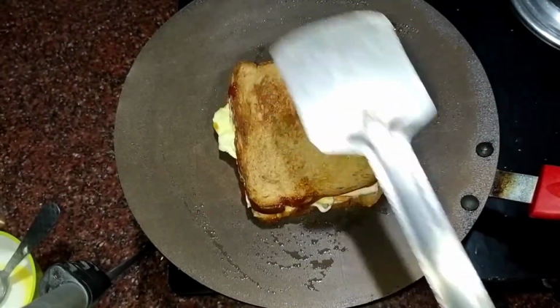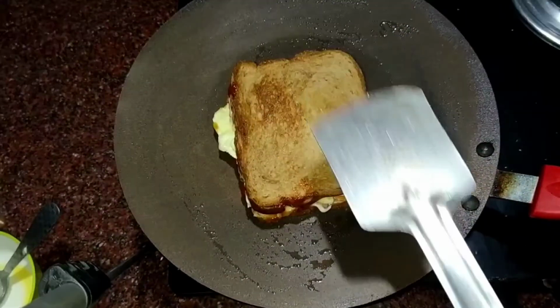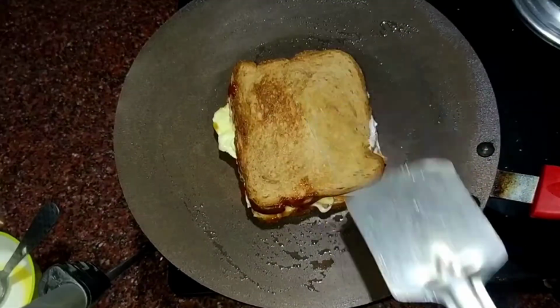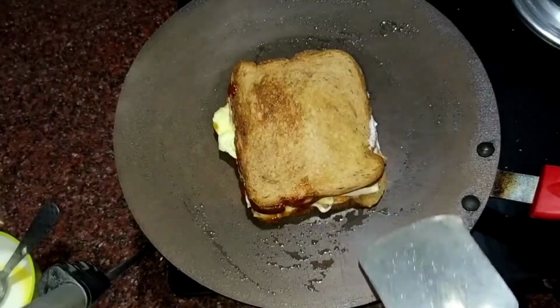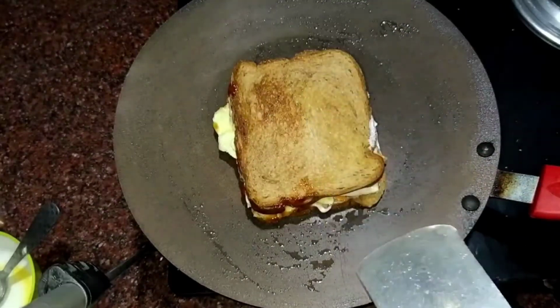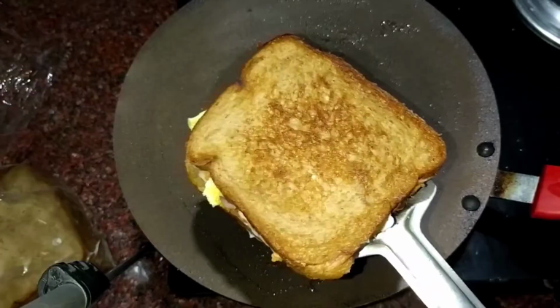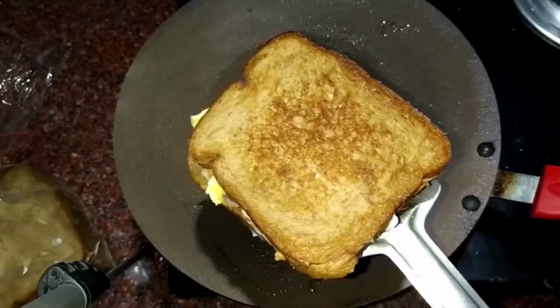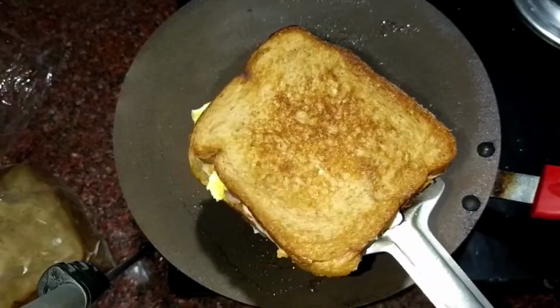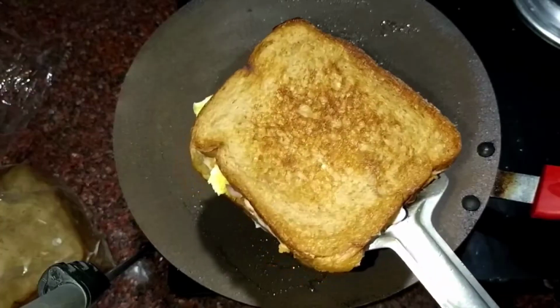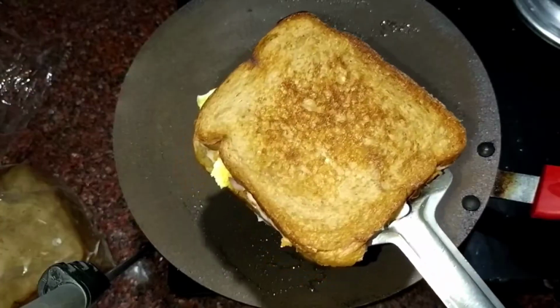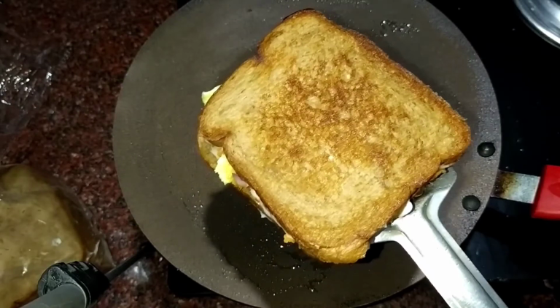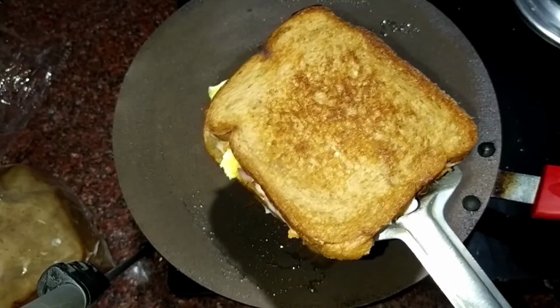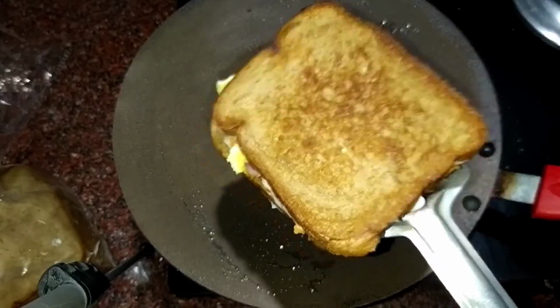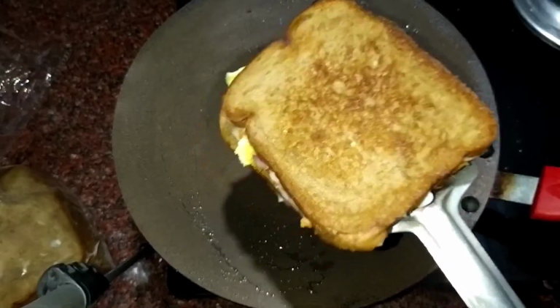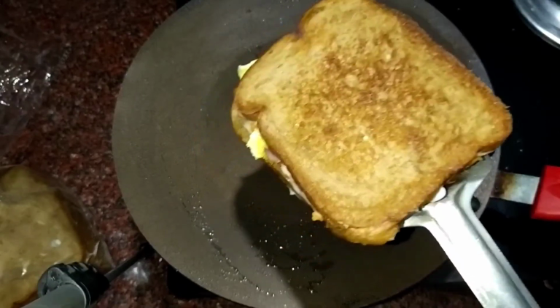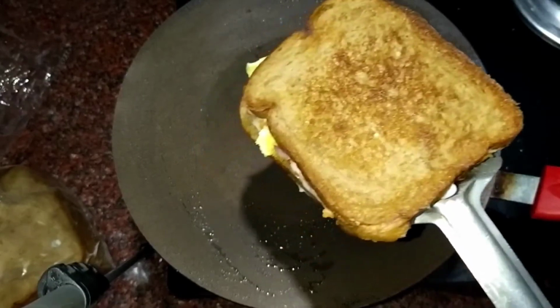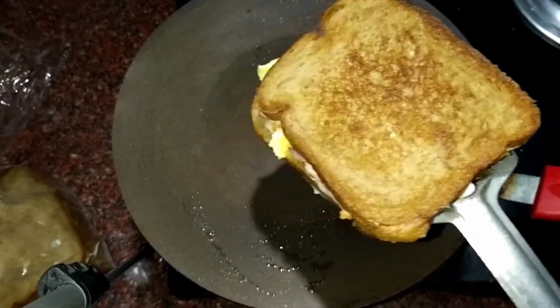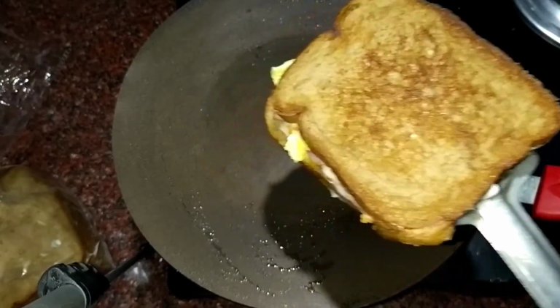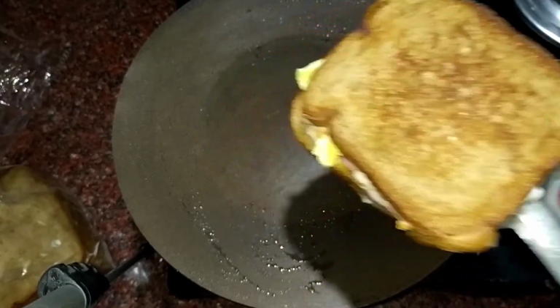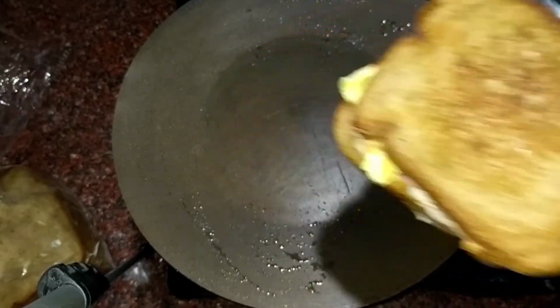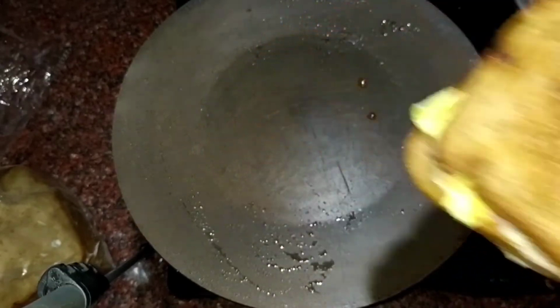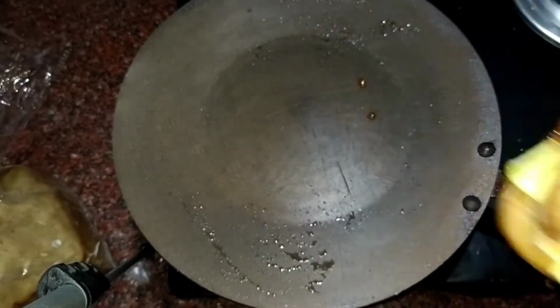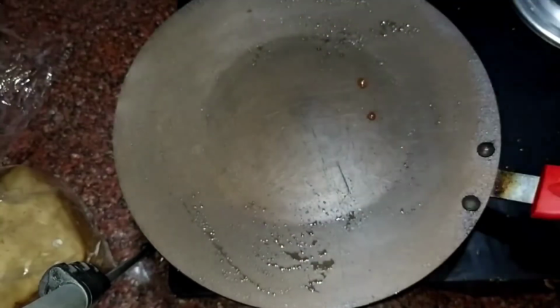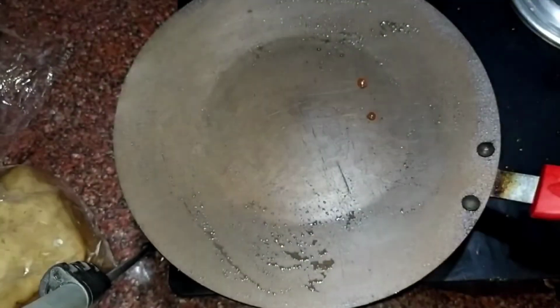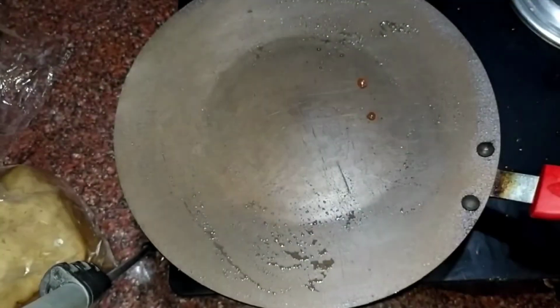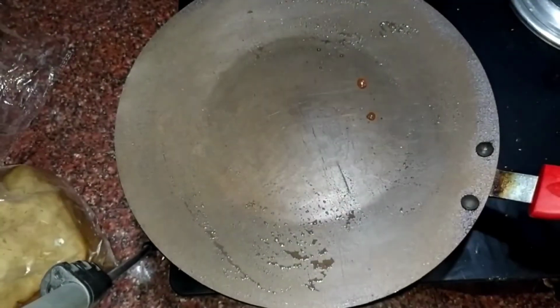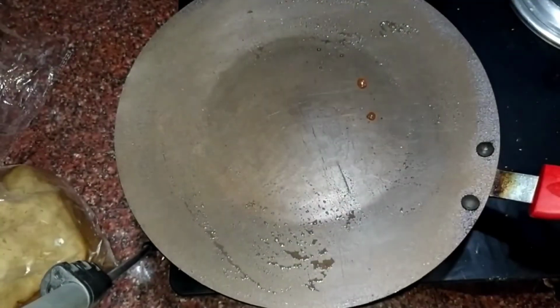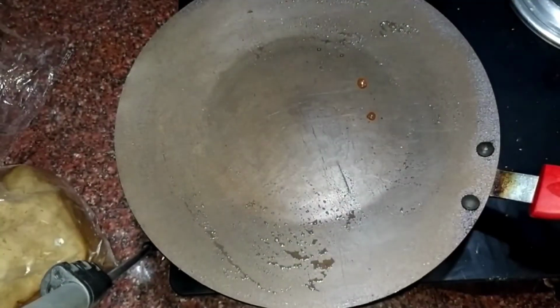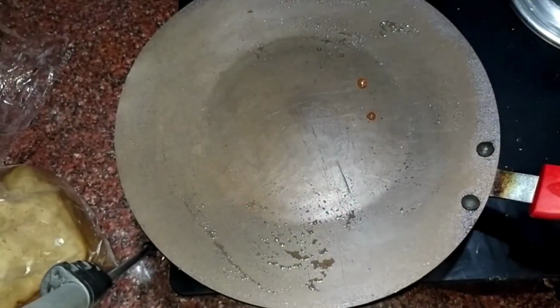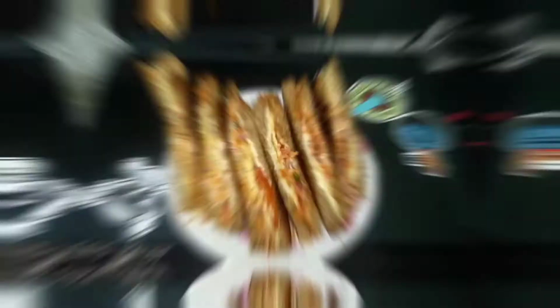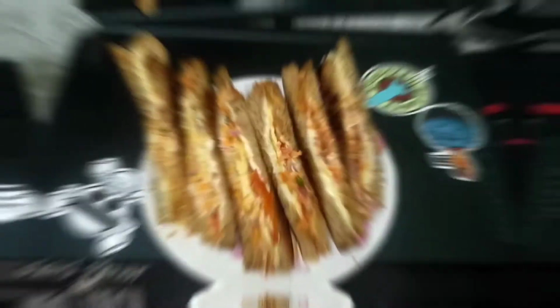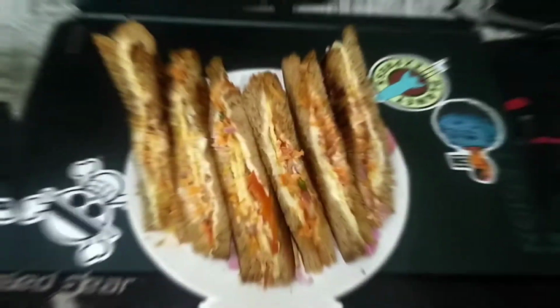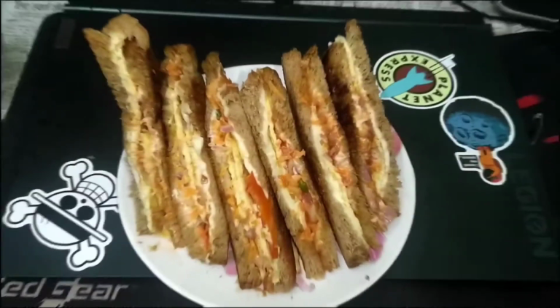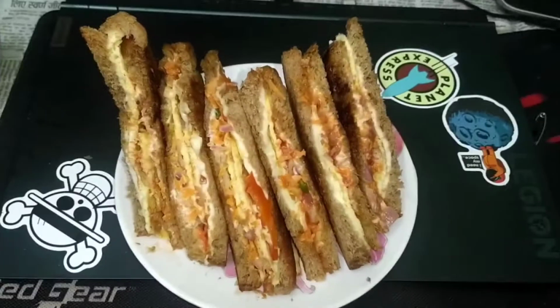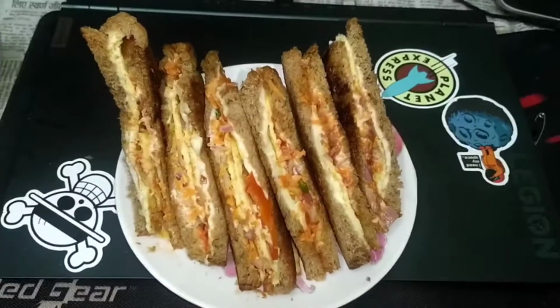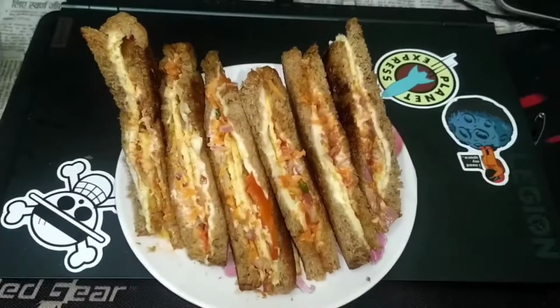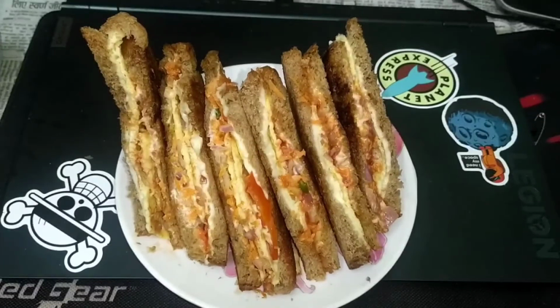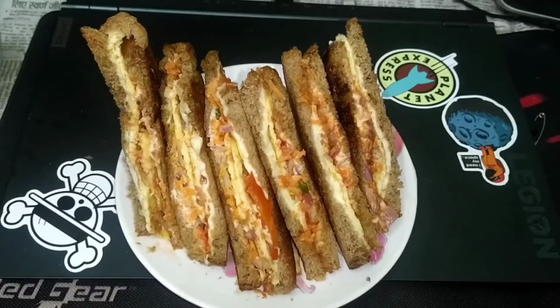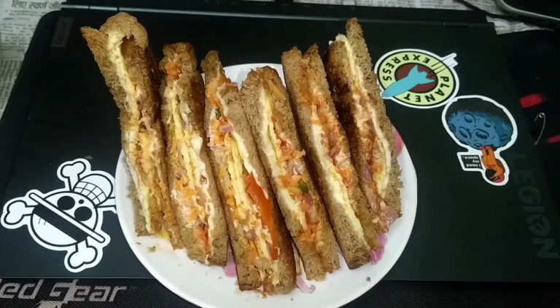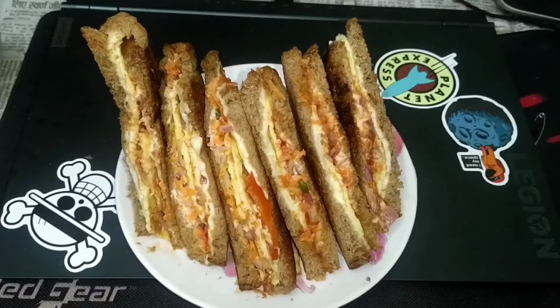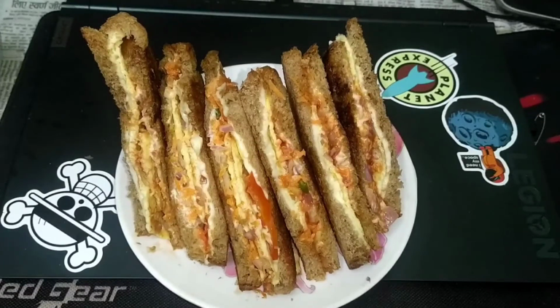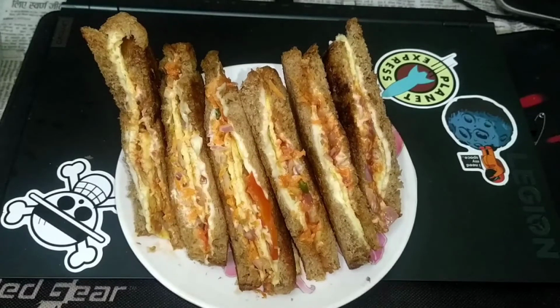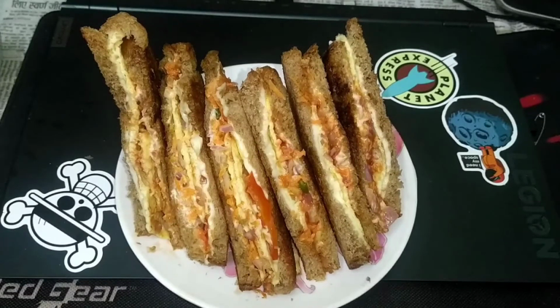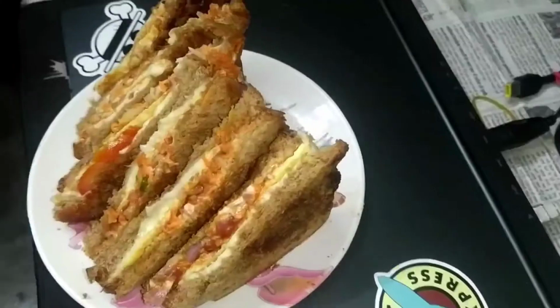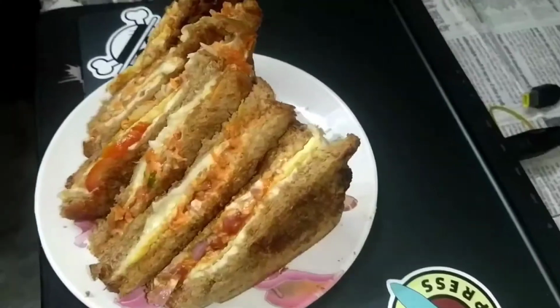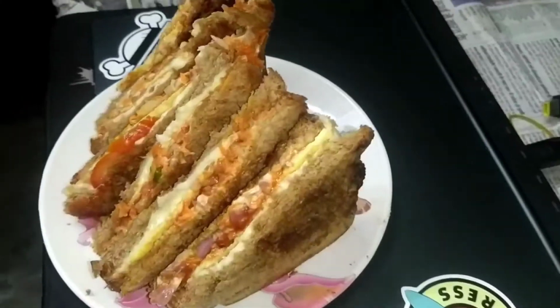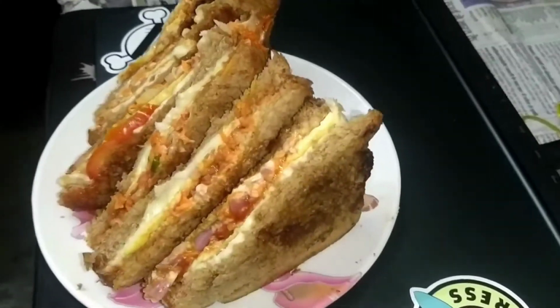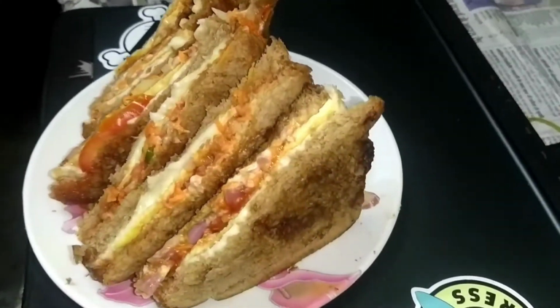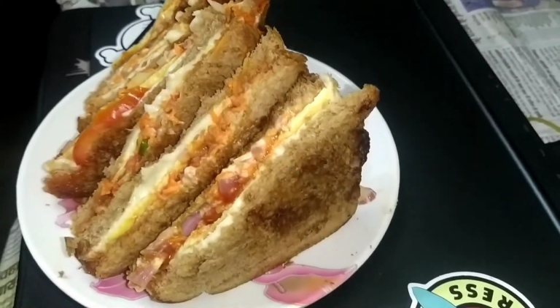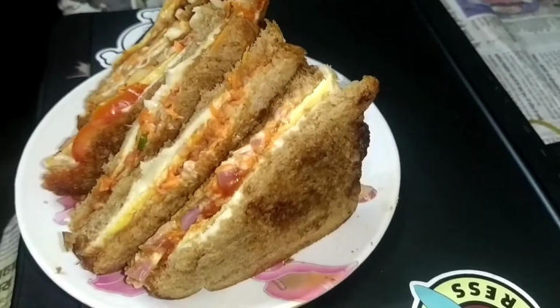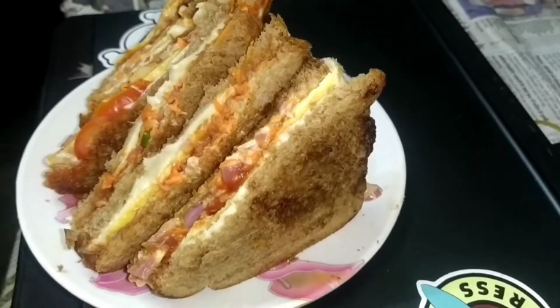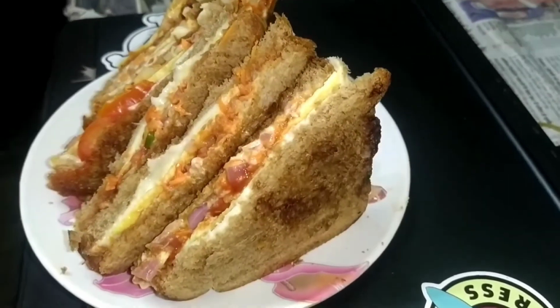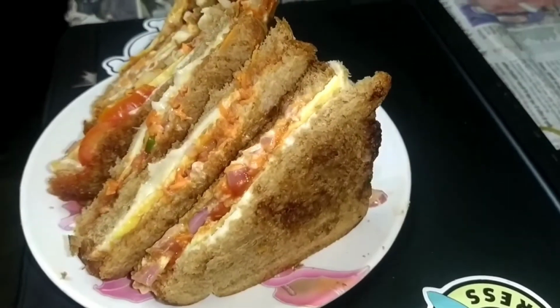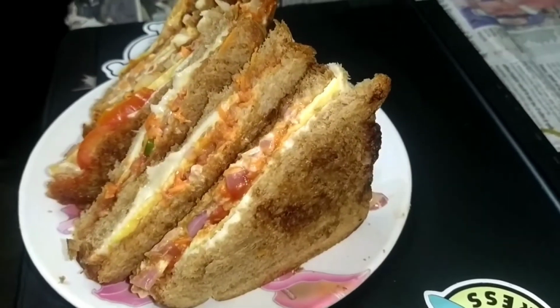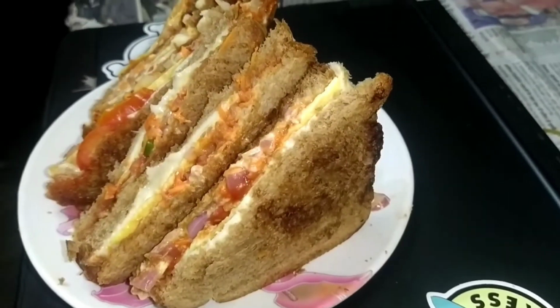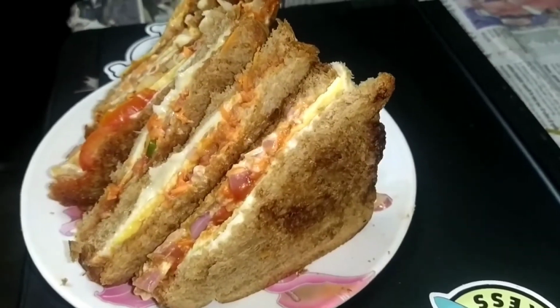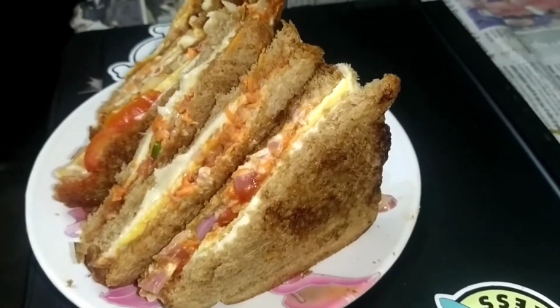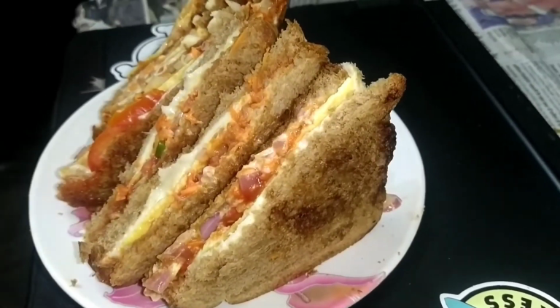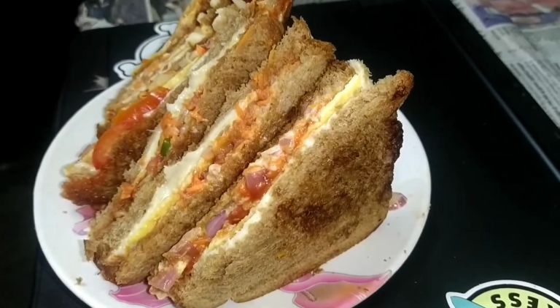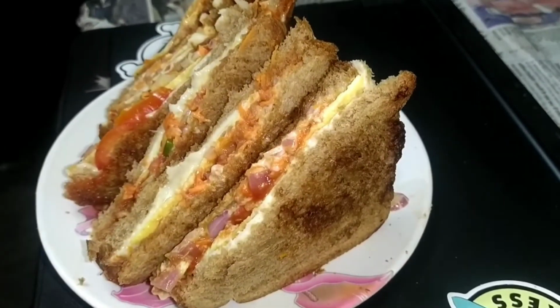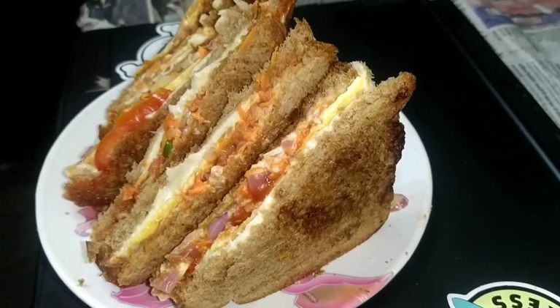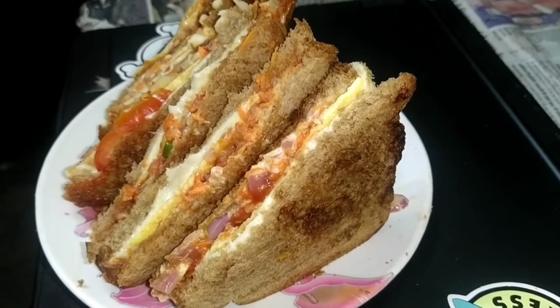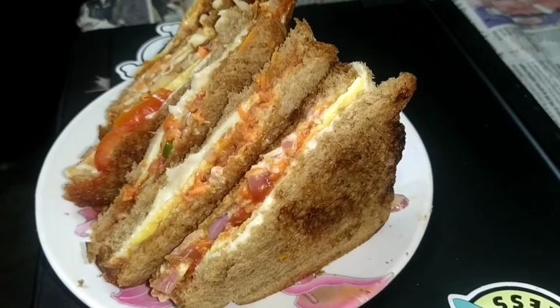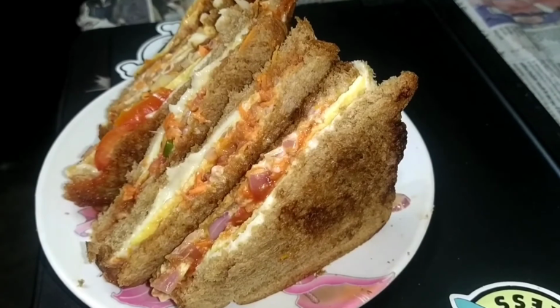Our sandwich is ready to serve. I hope this recipe is good. Please do like and subscribe to my channel.